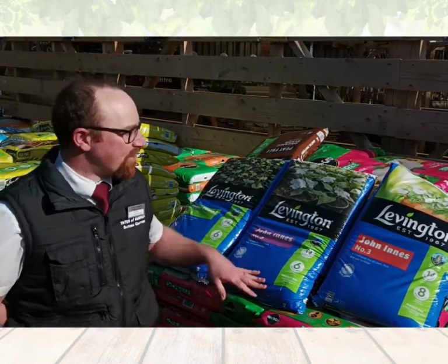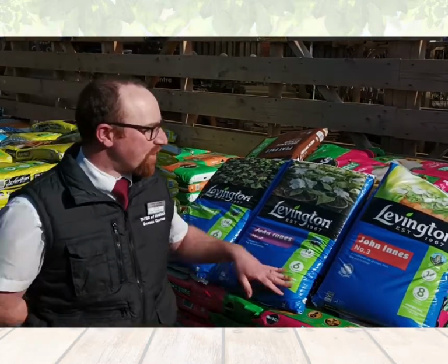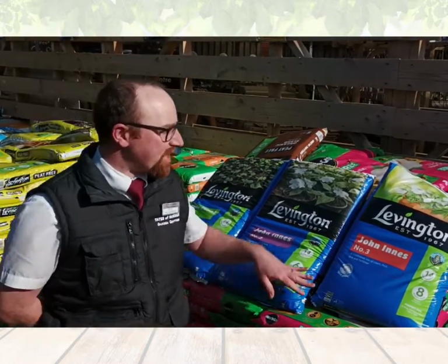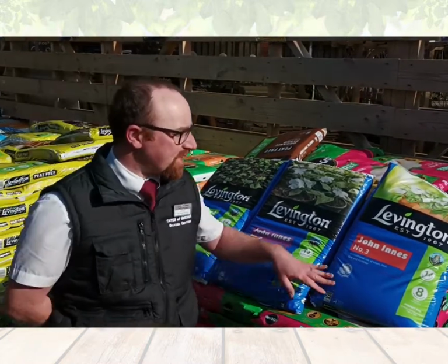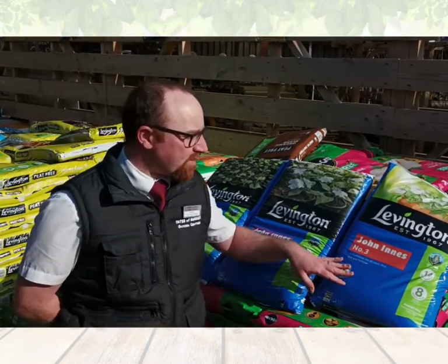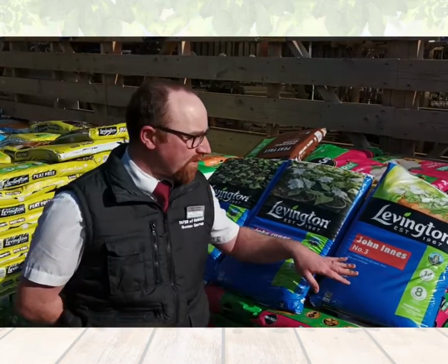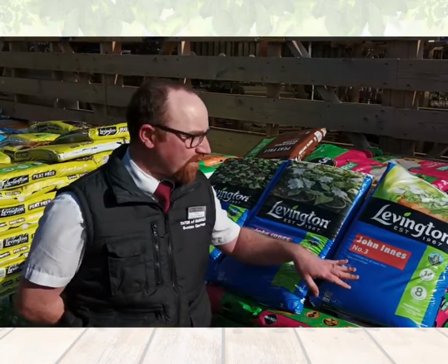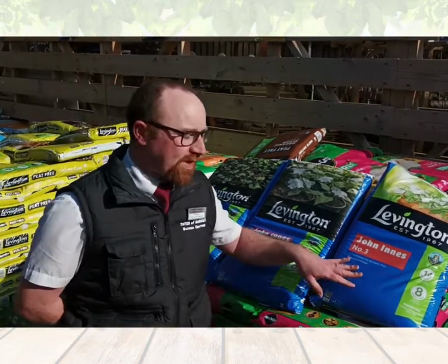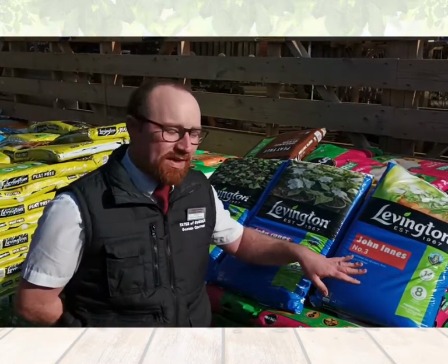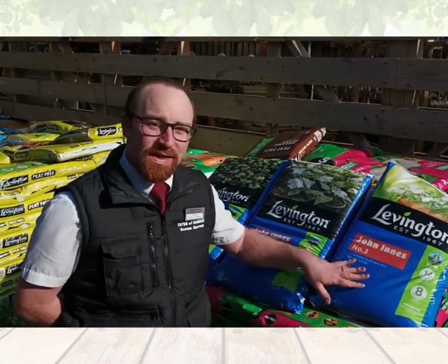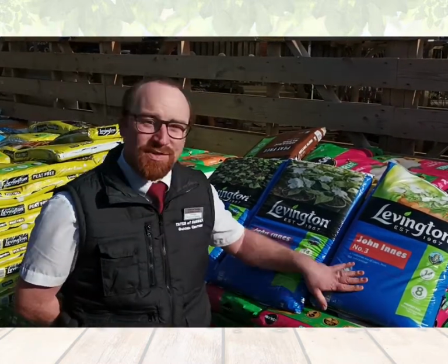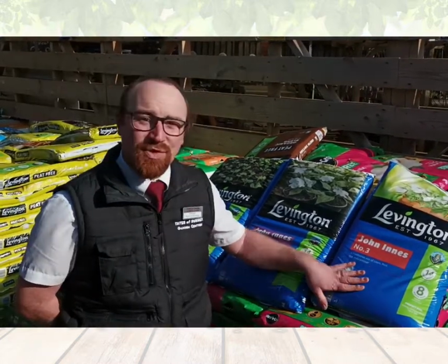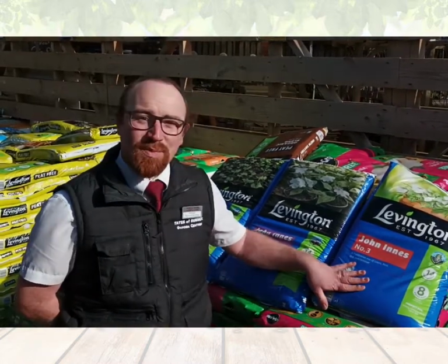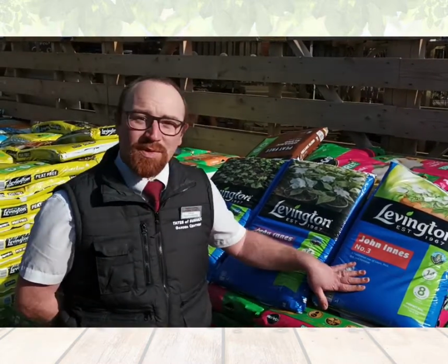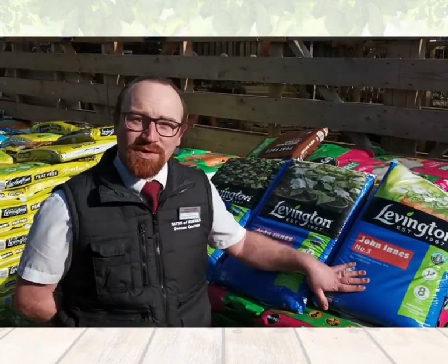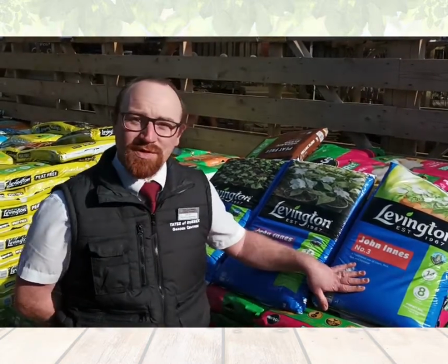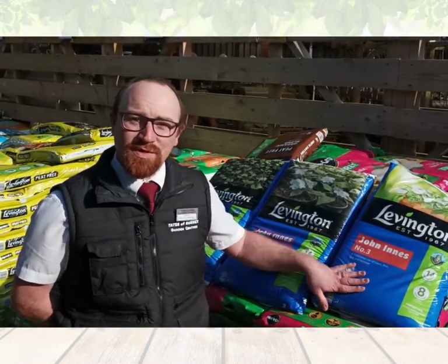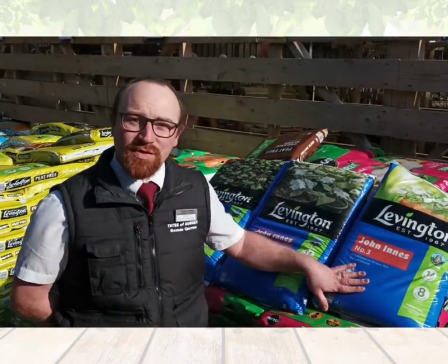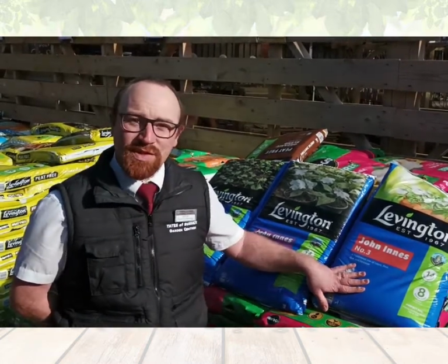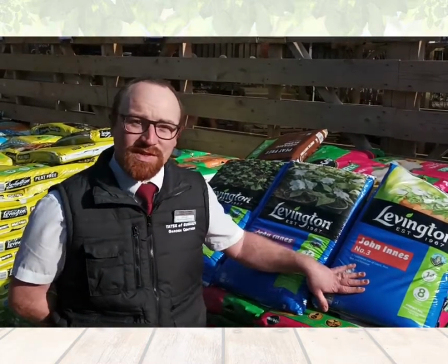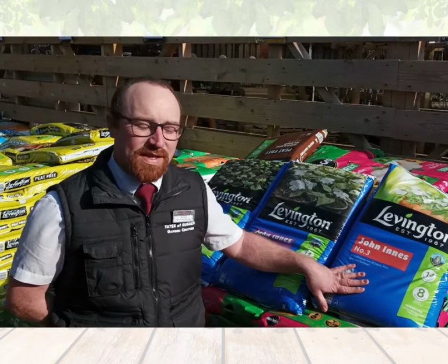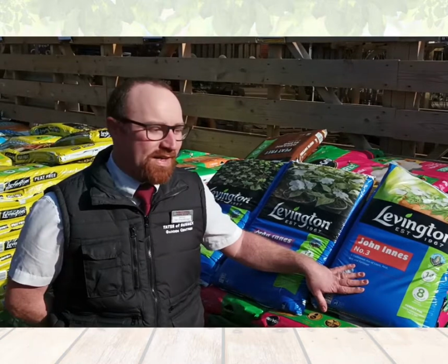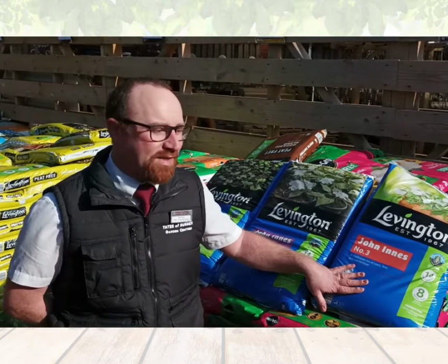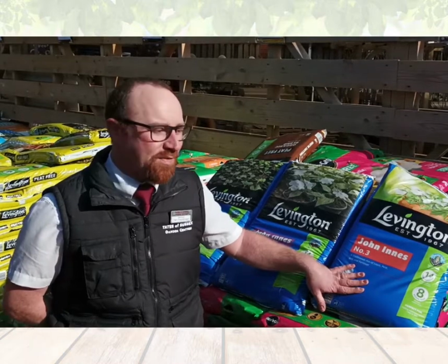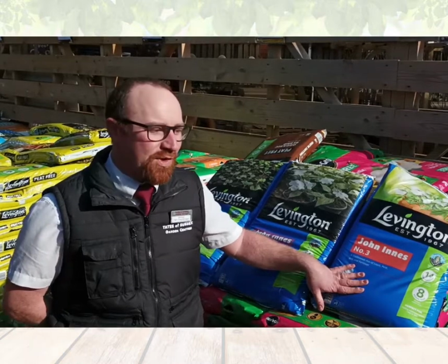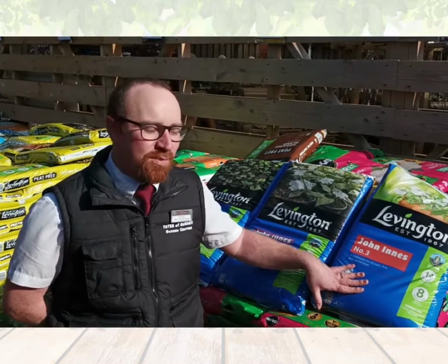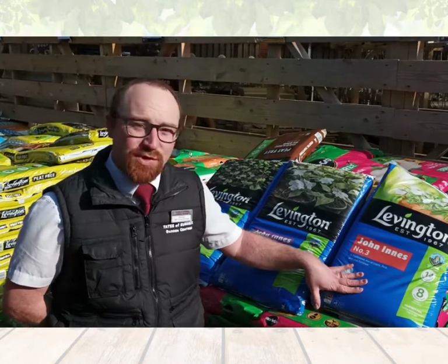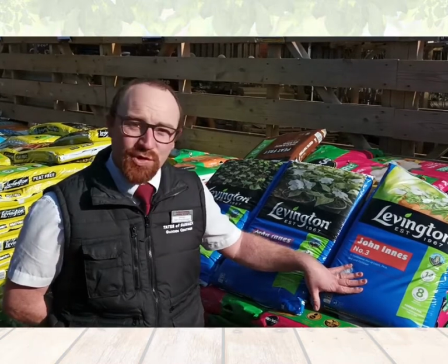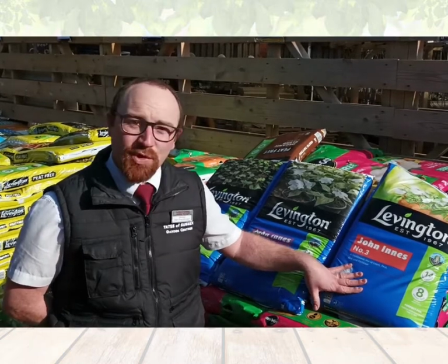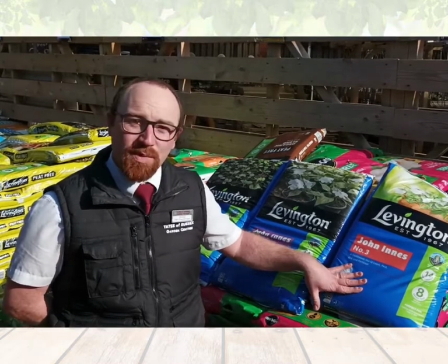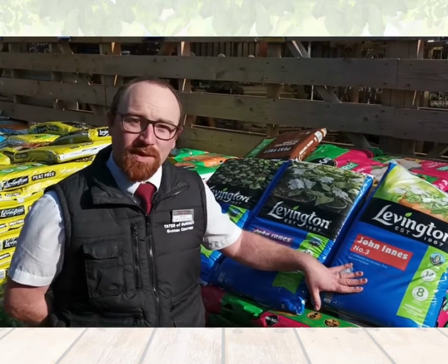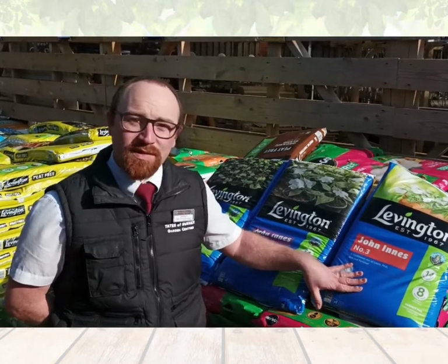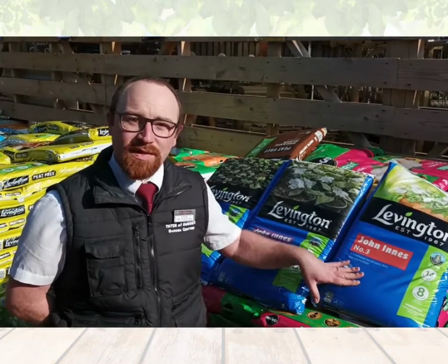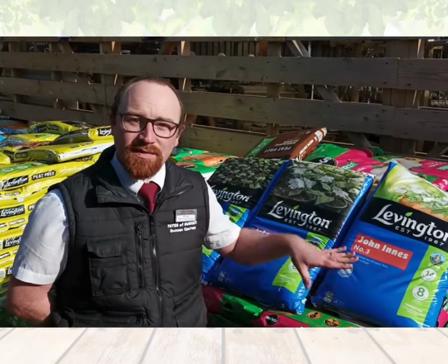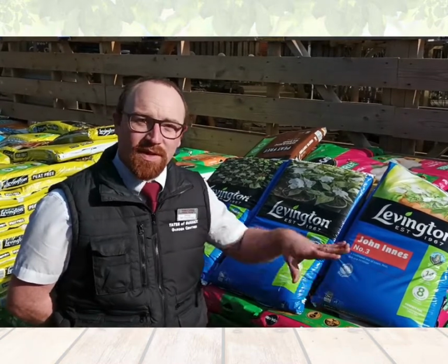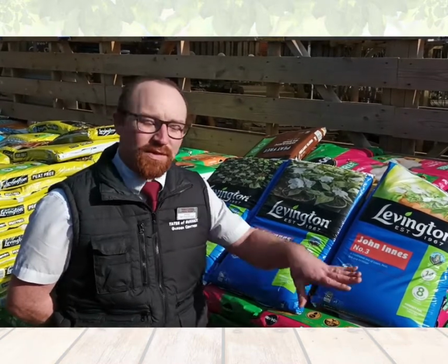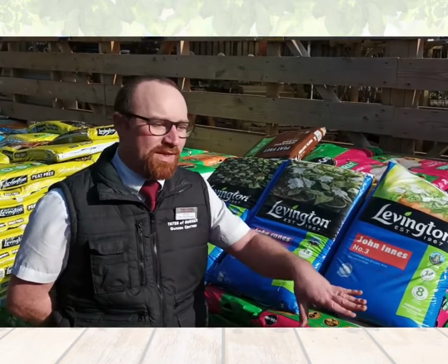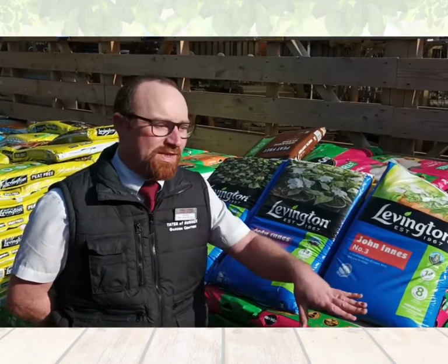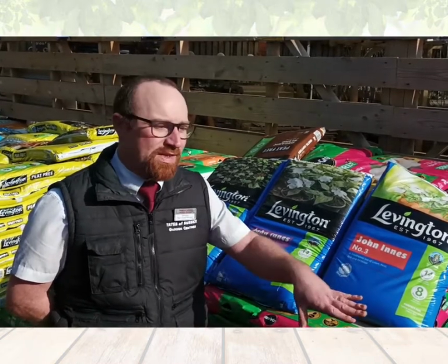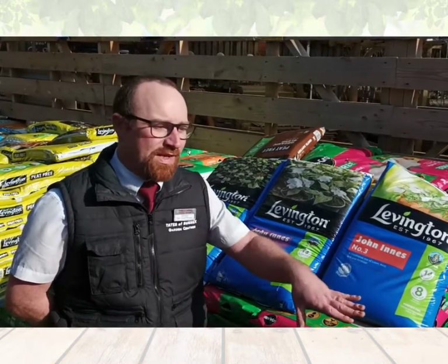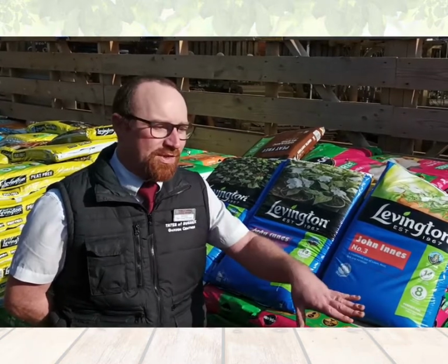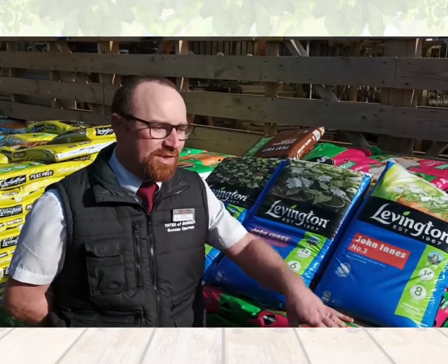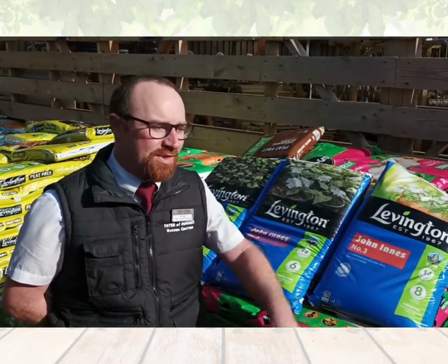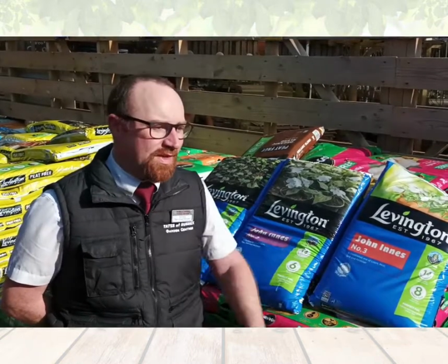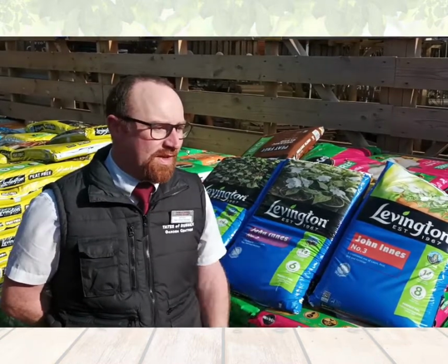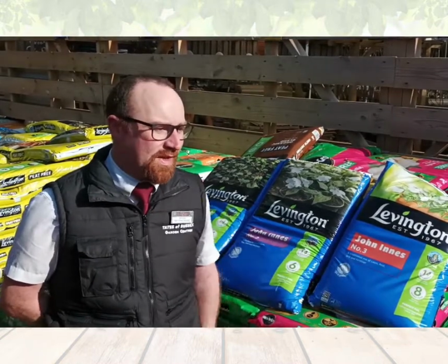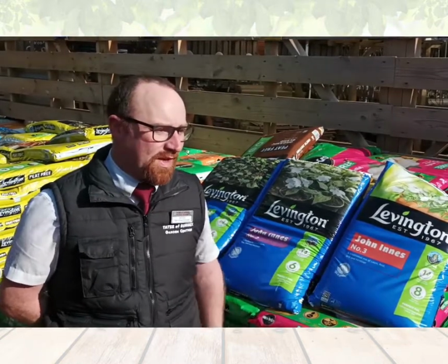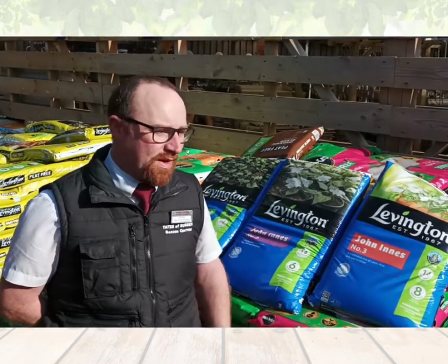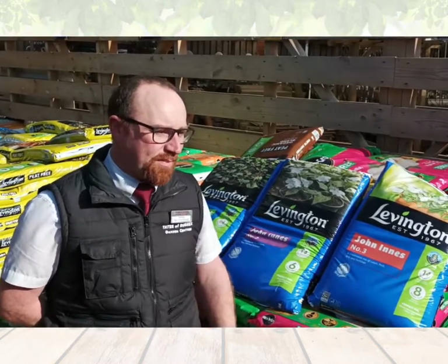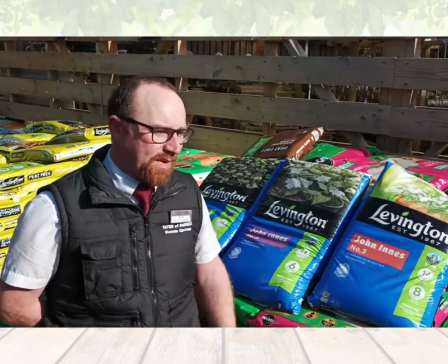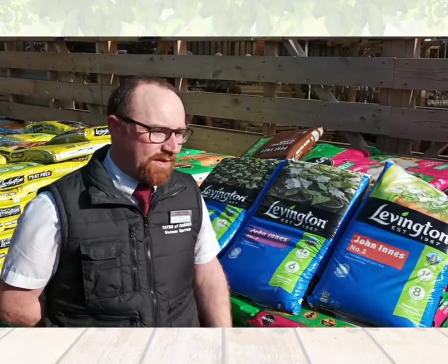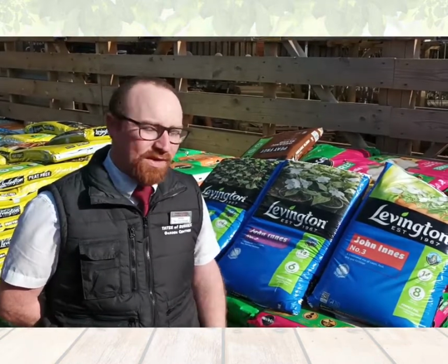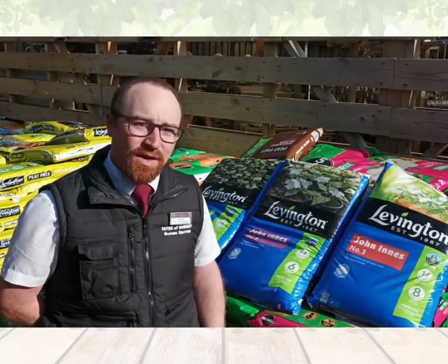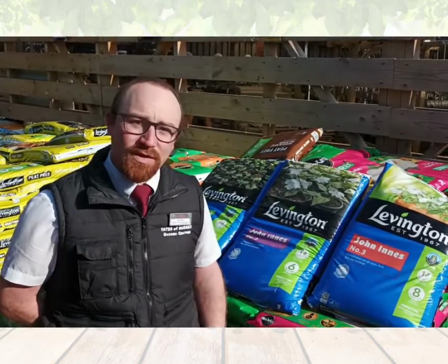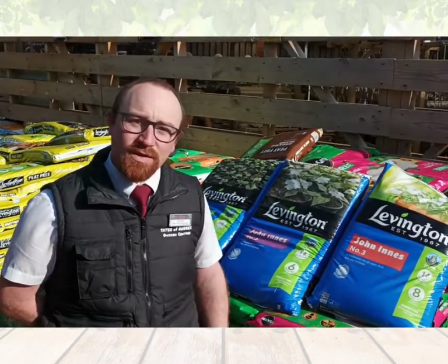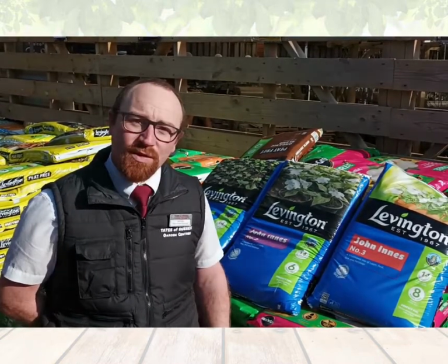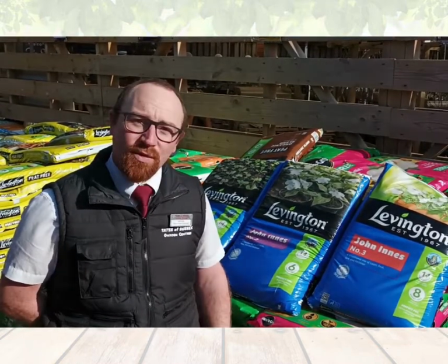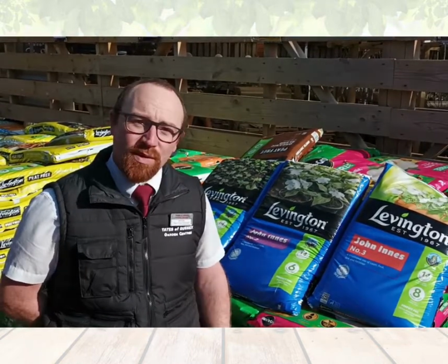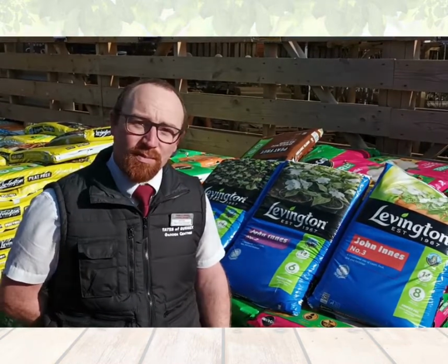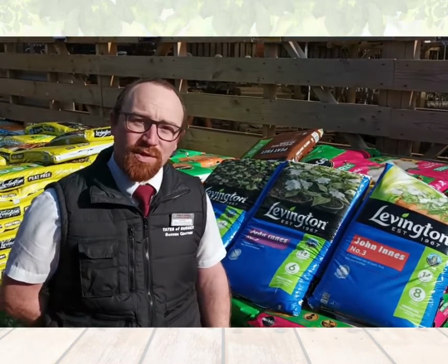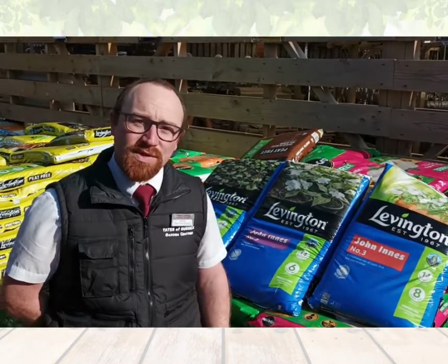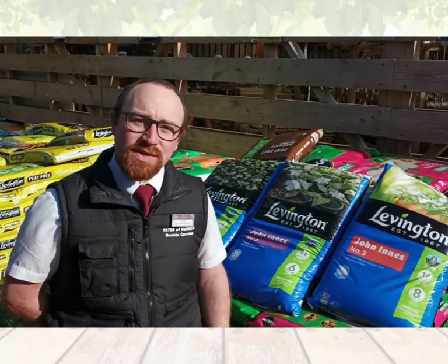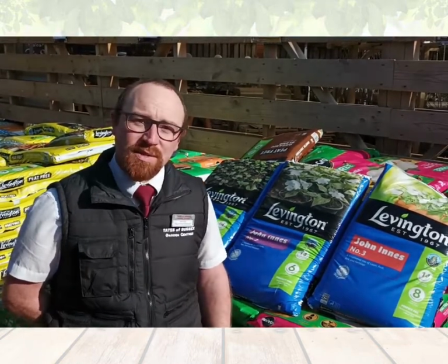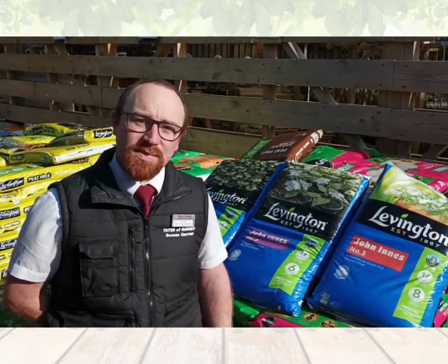And Joninist number three has triple those nutrients and is for your mature plants in their final destination in the garden or in pots and tubs.